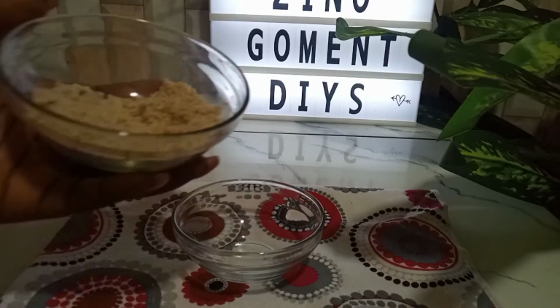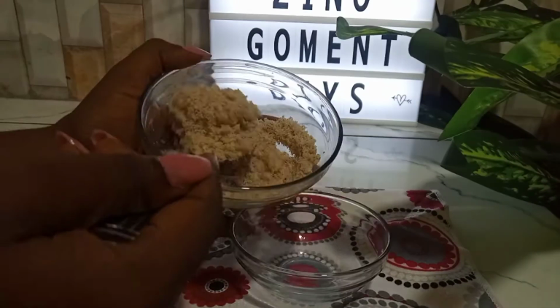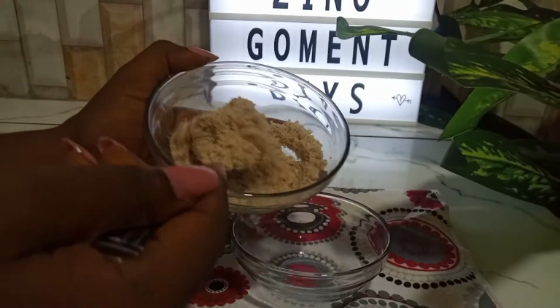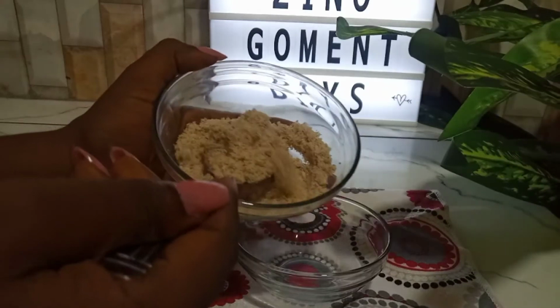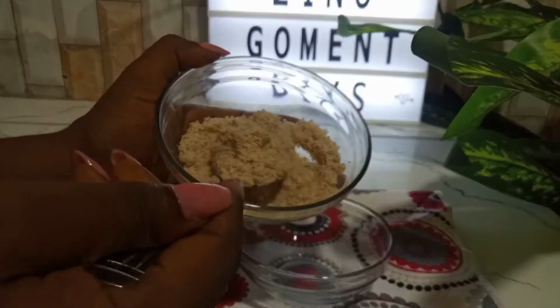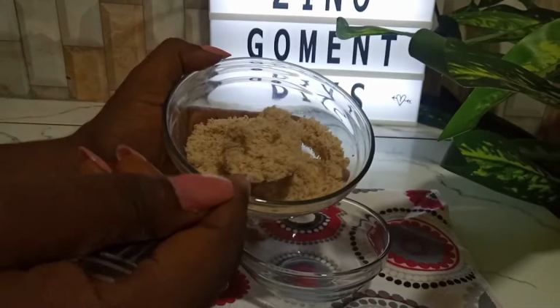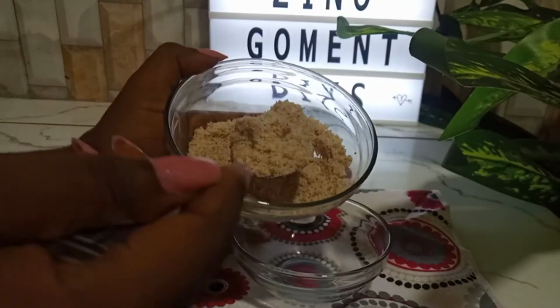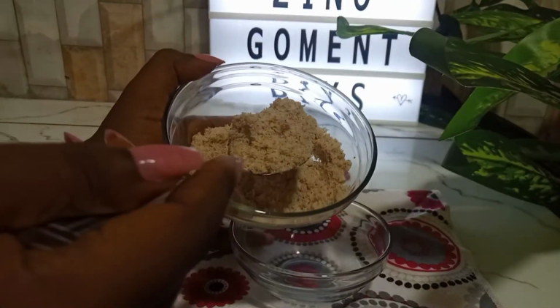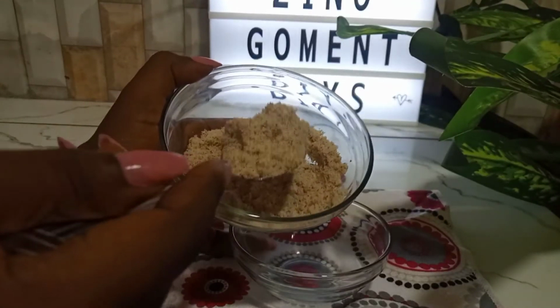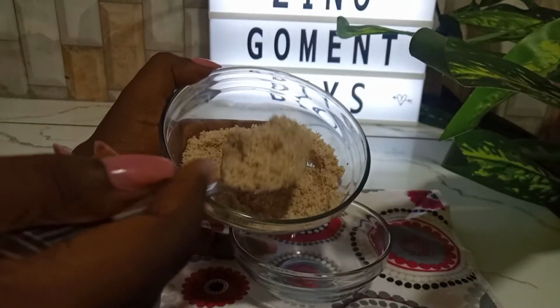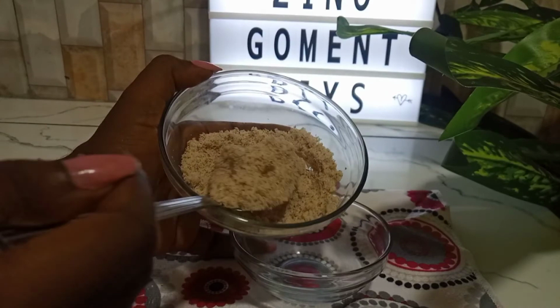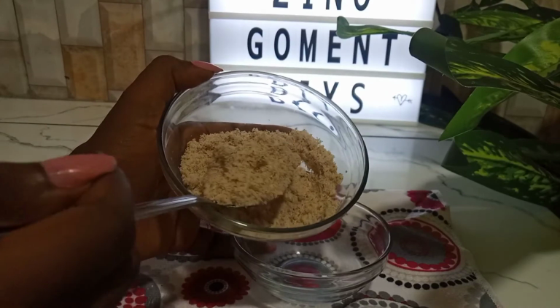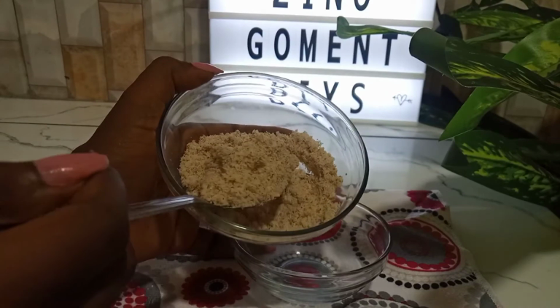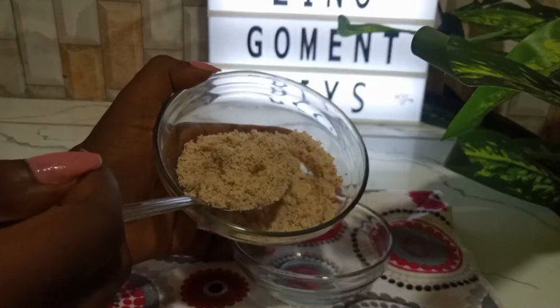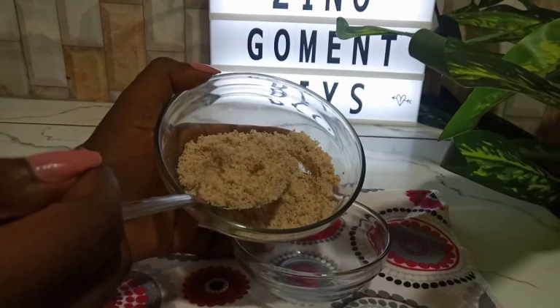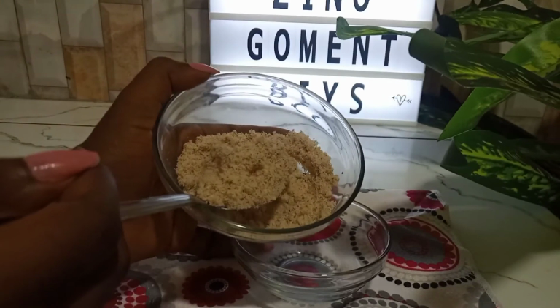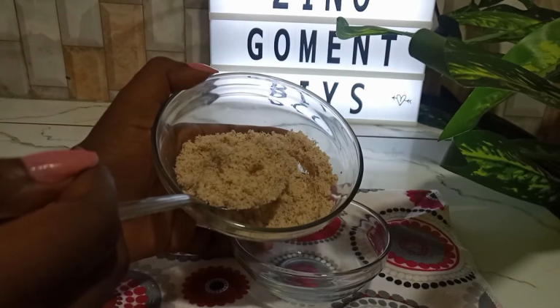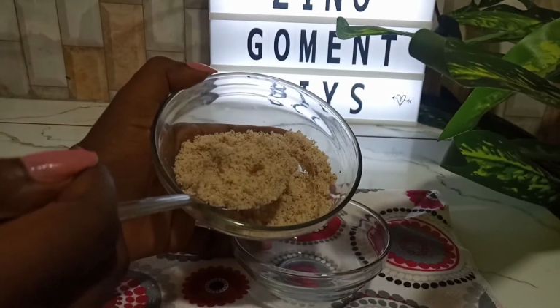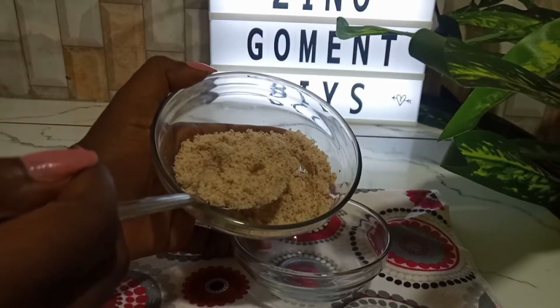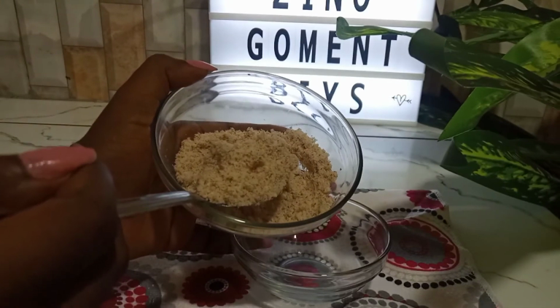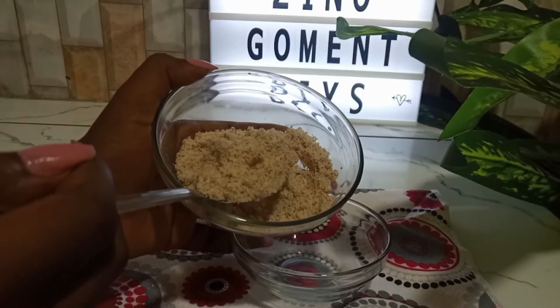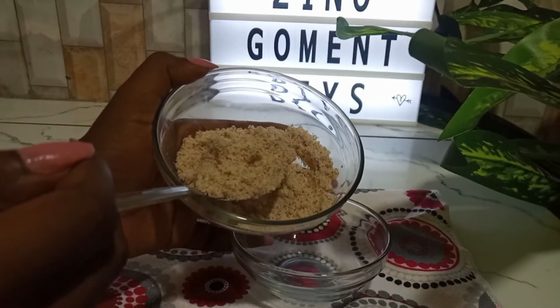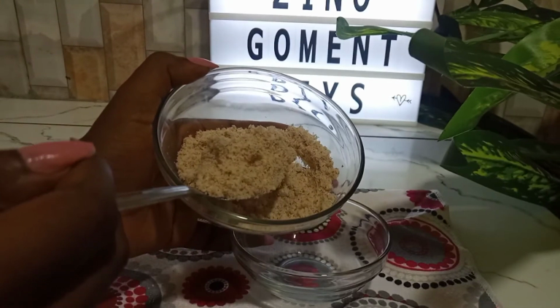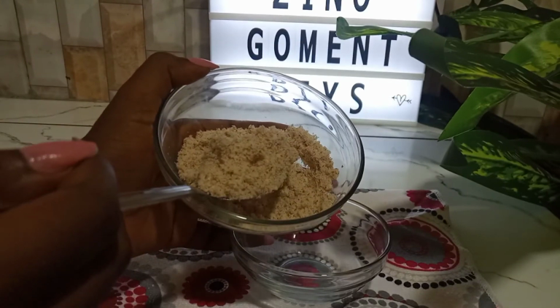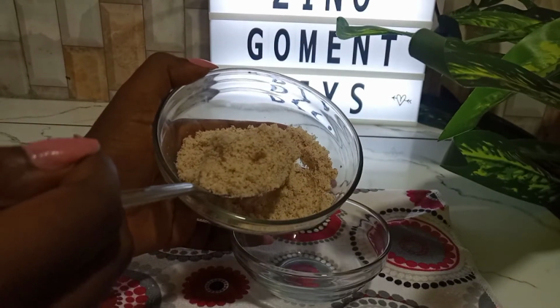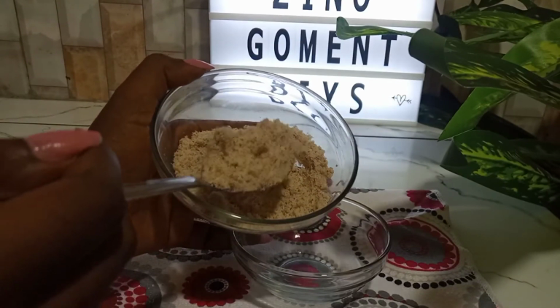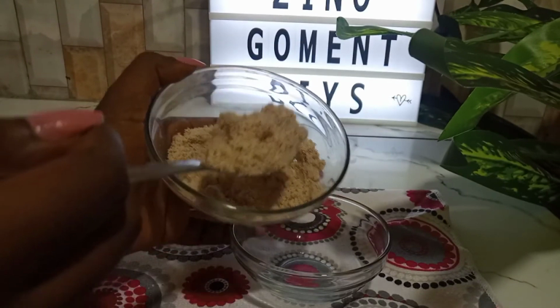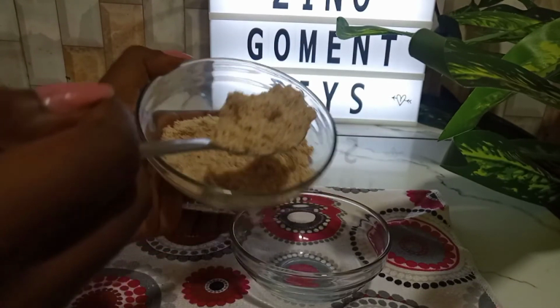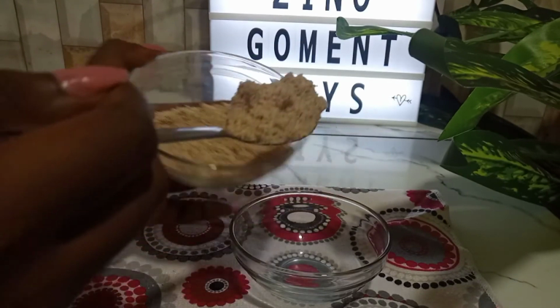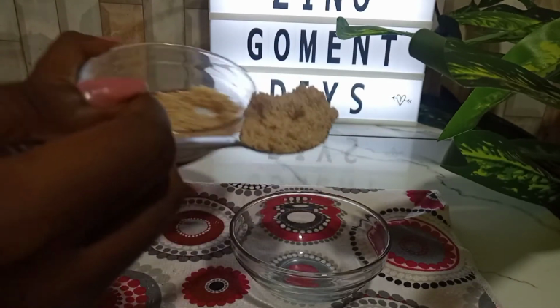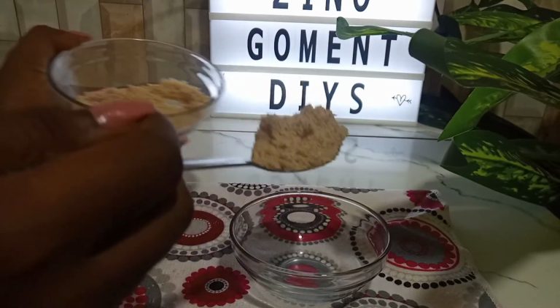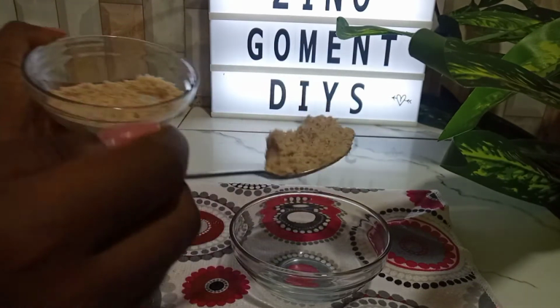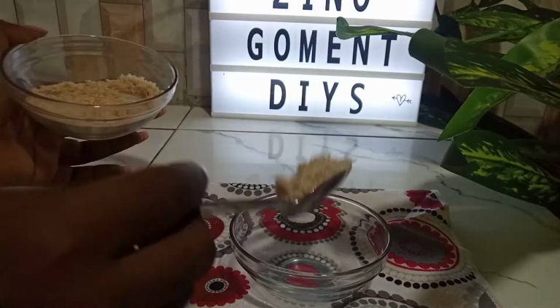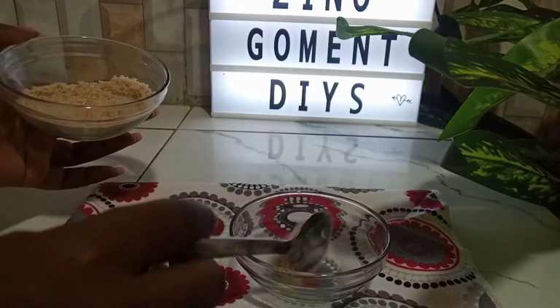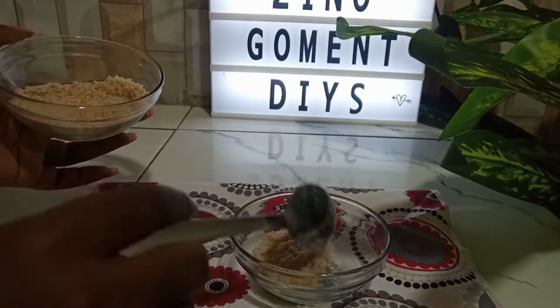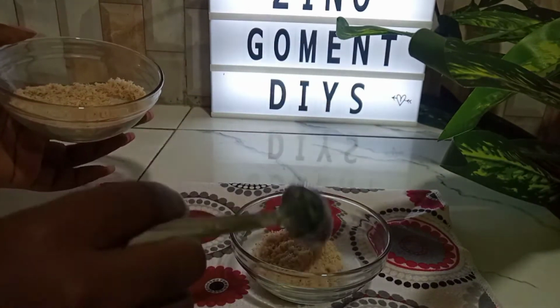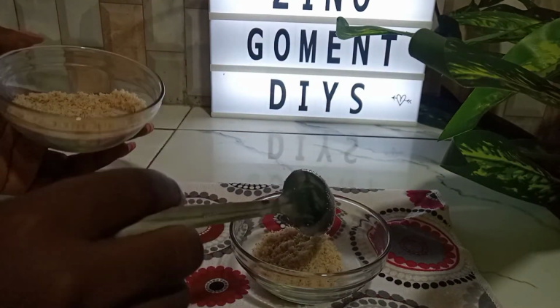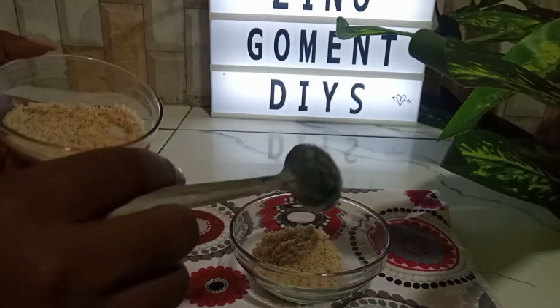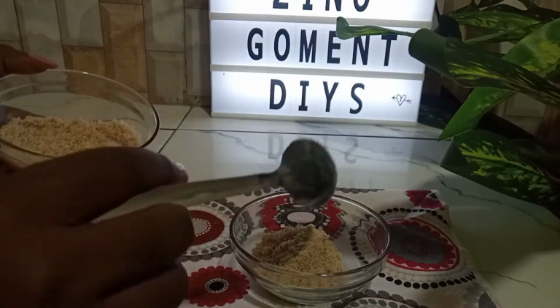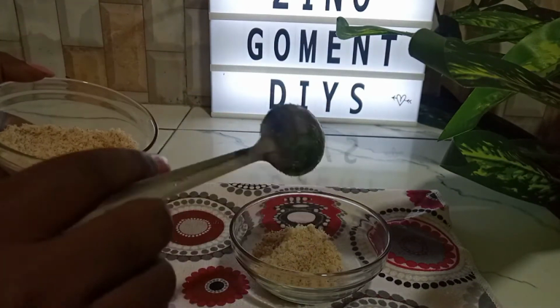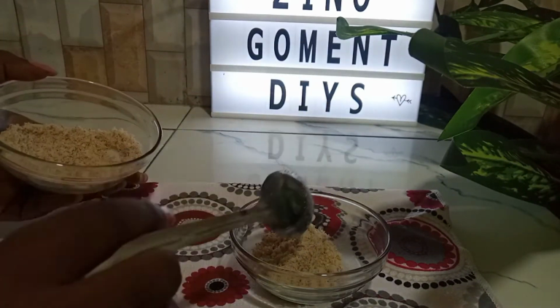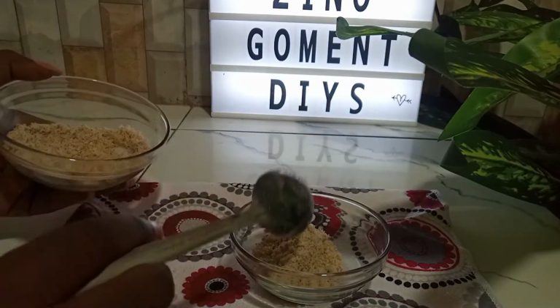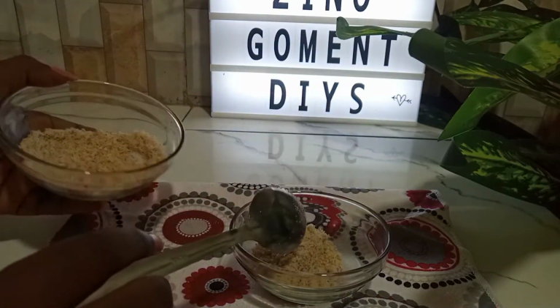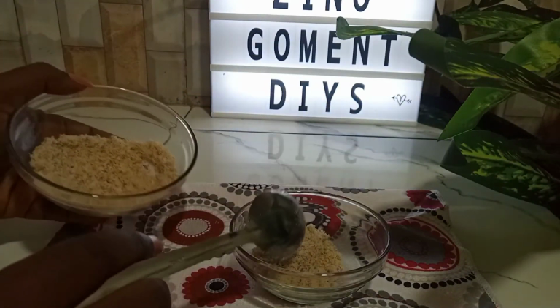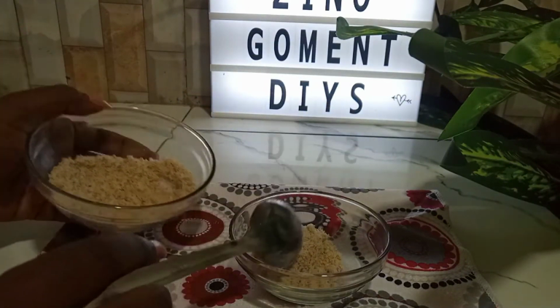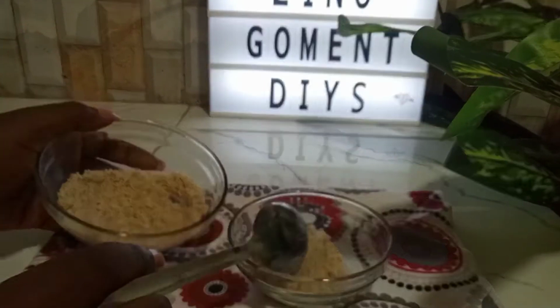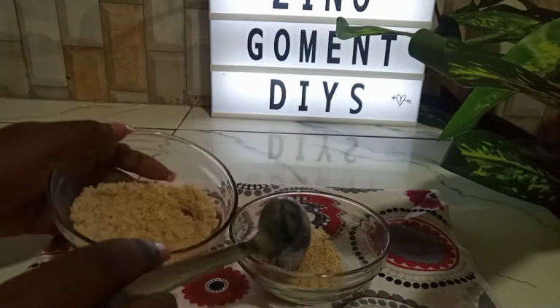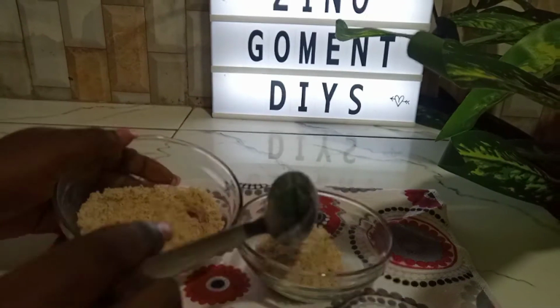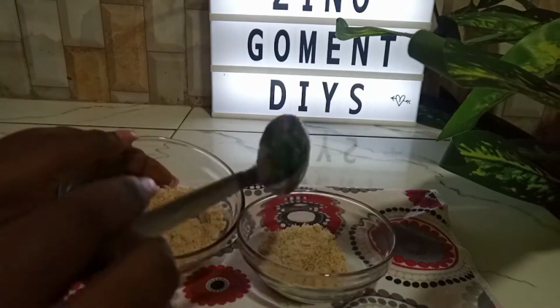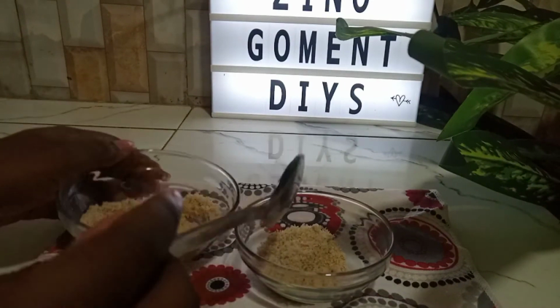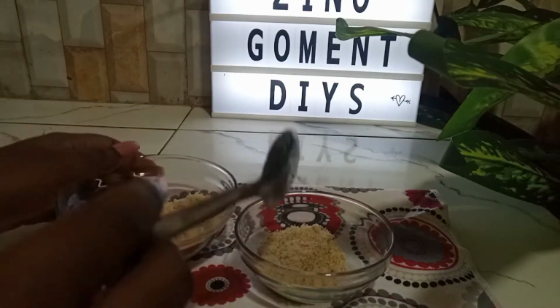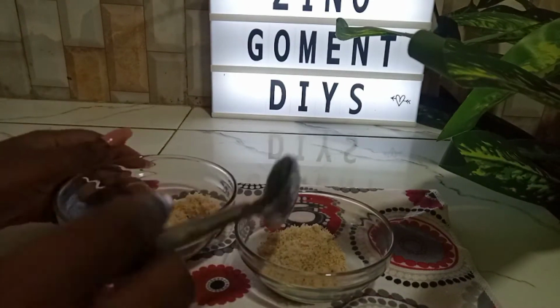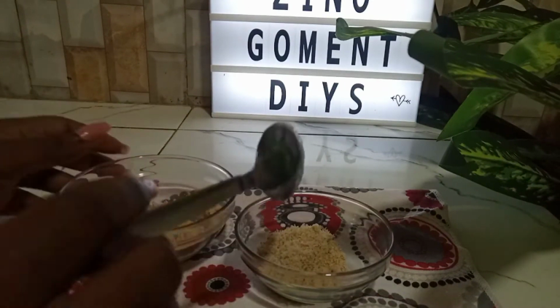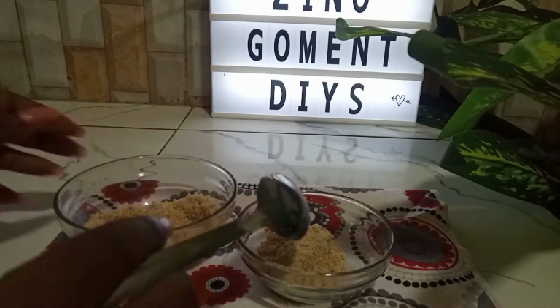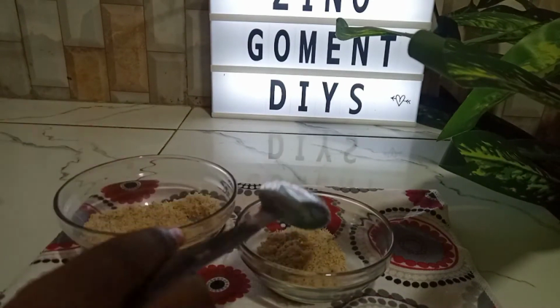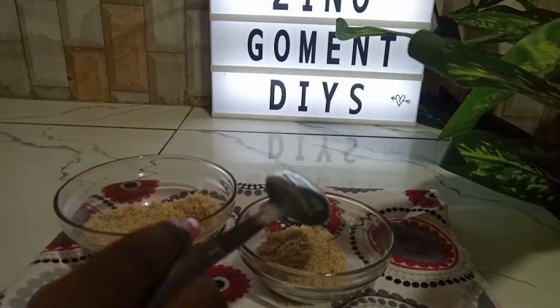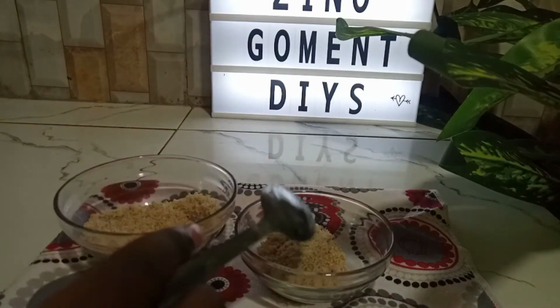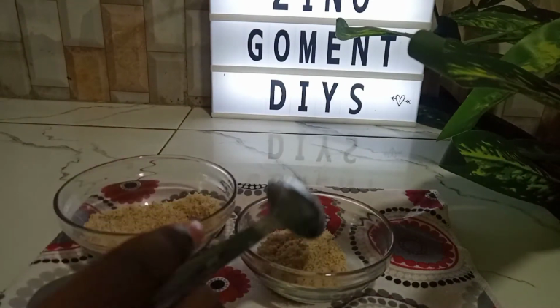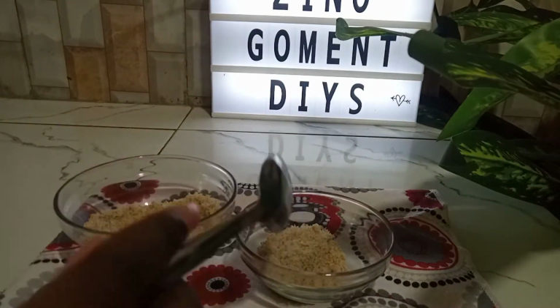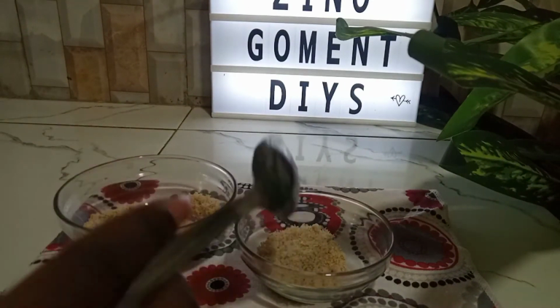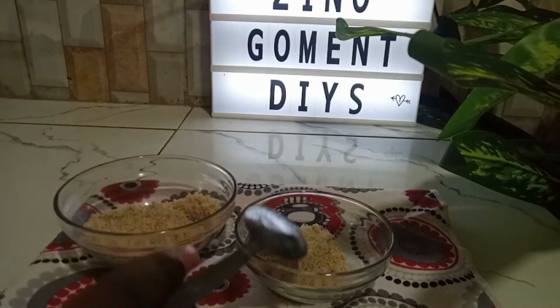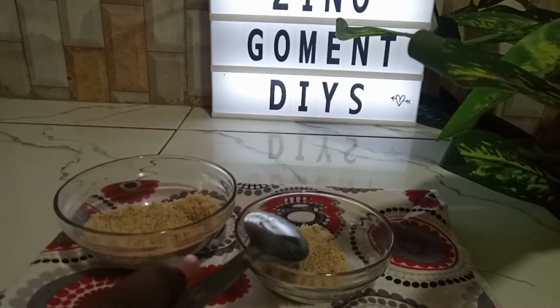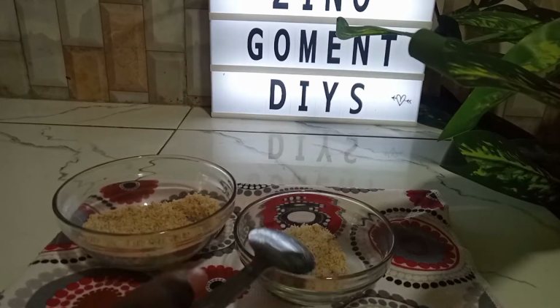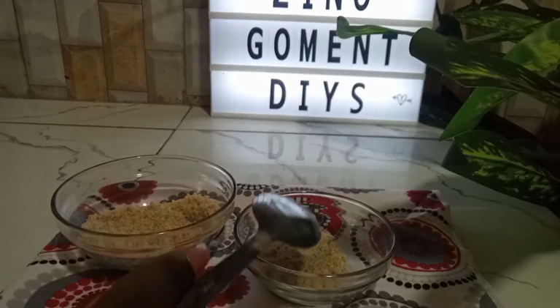Now it's time to mix up my mask. We're going to be using one full tablespoon of the almond powder.